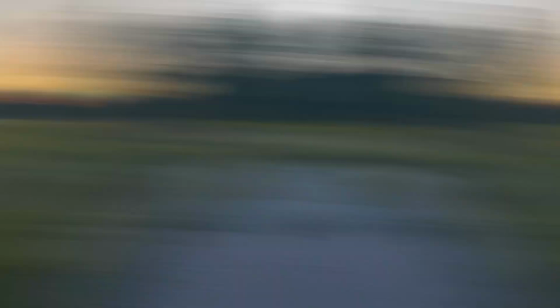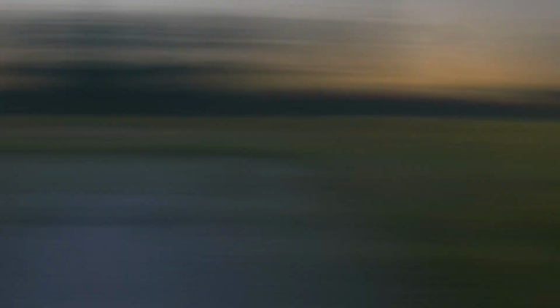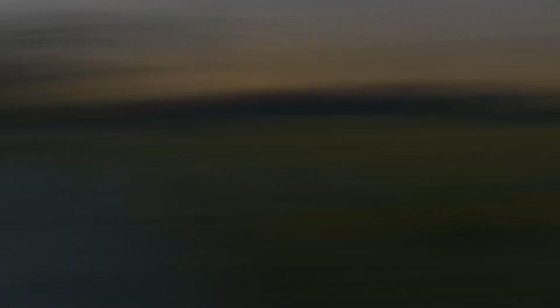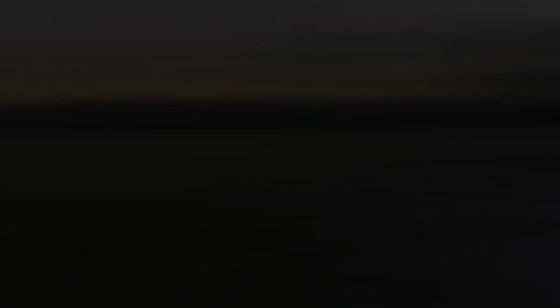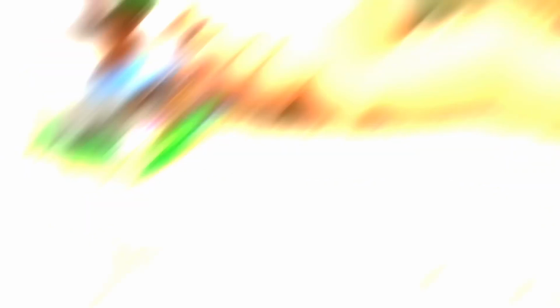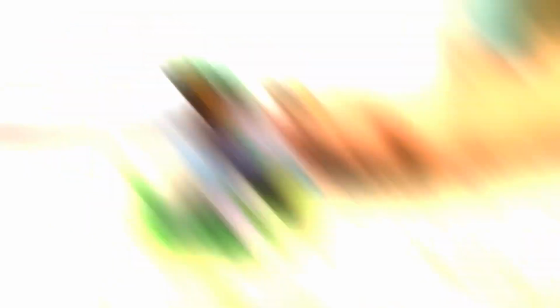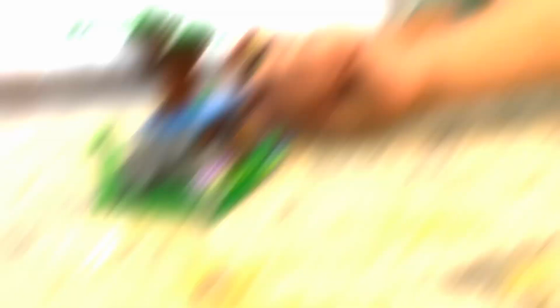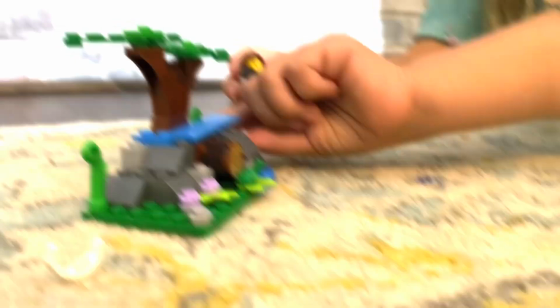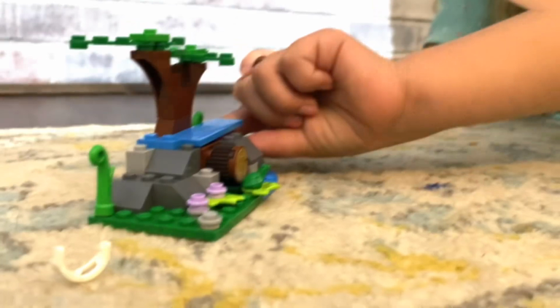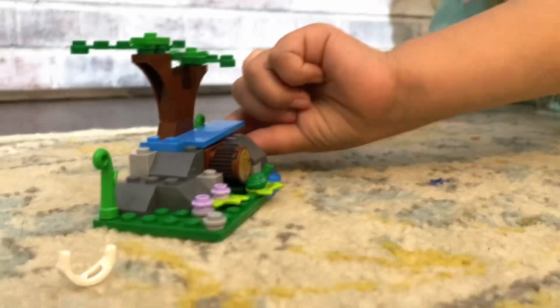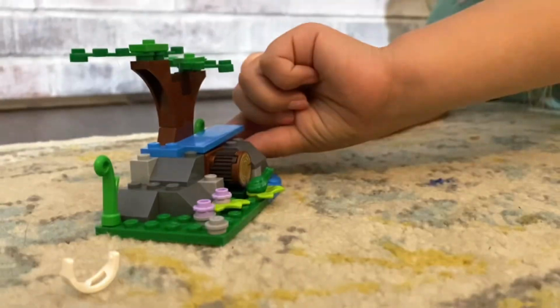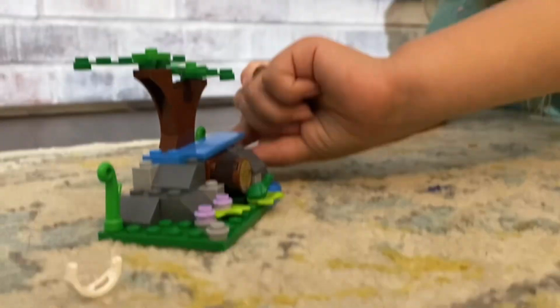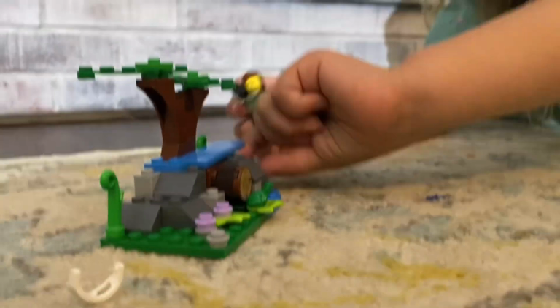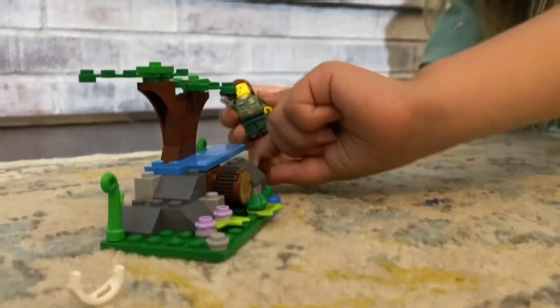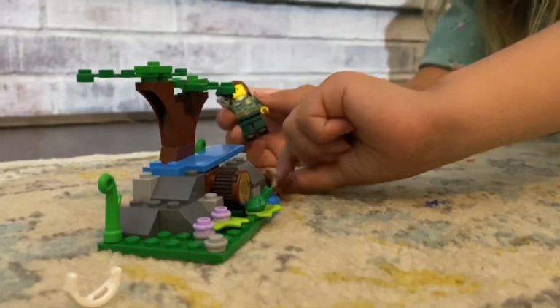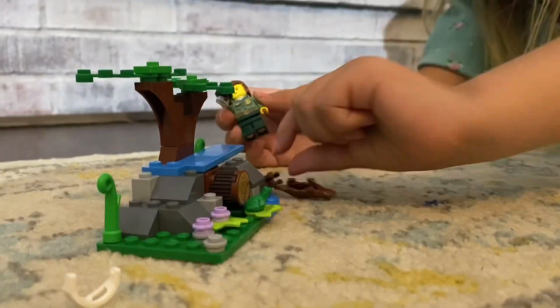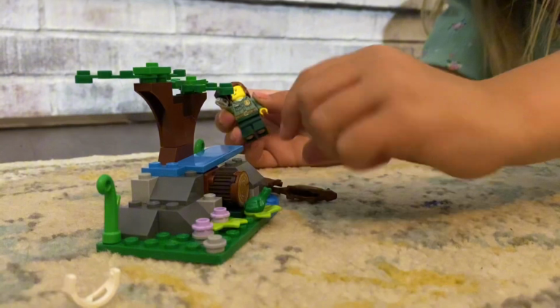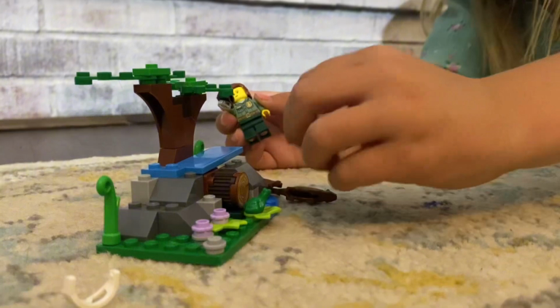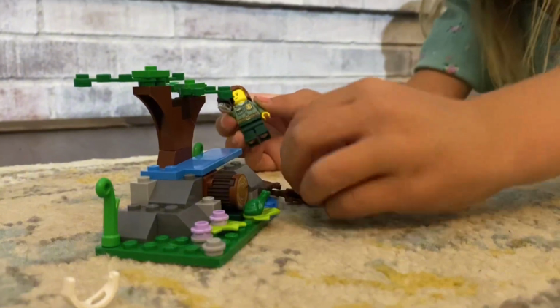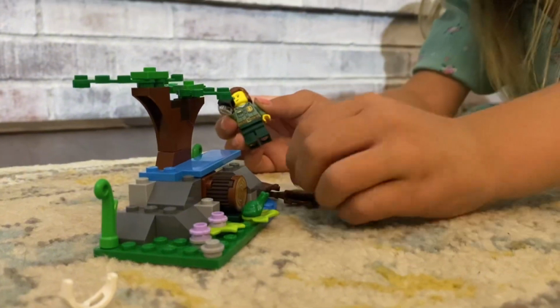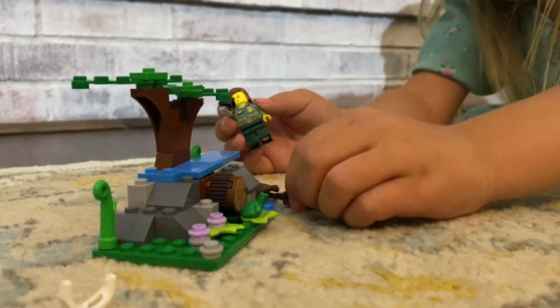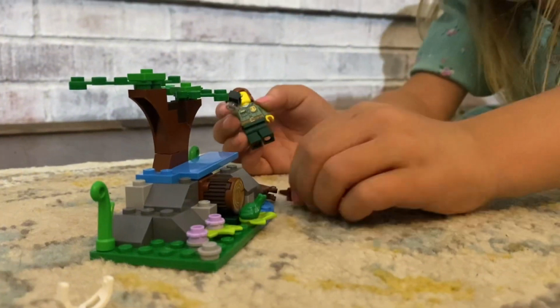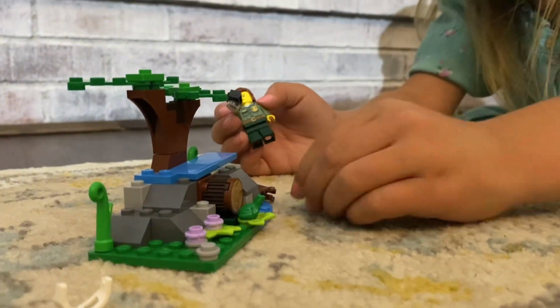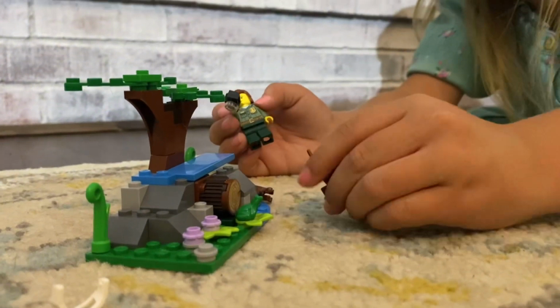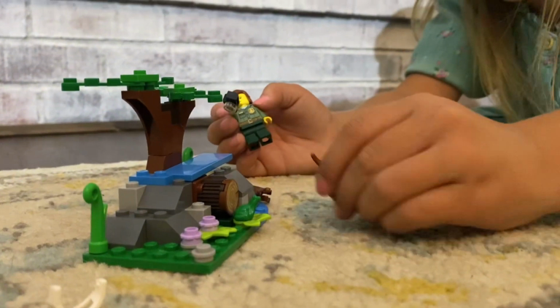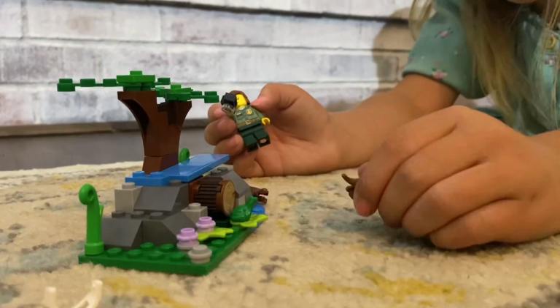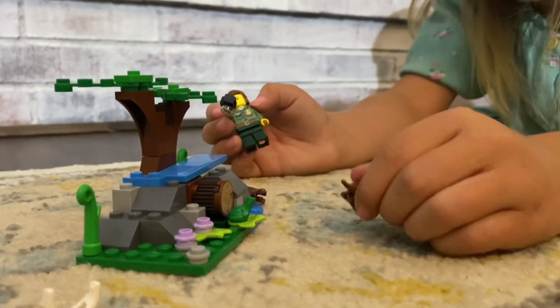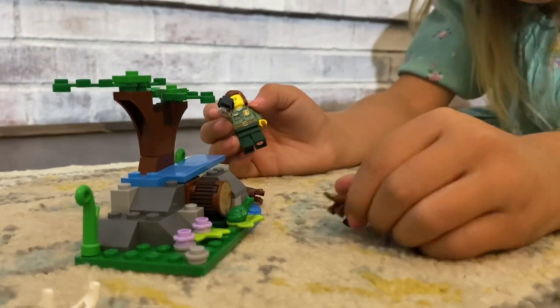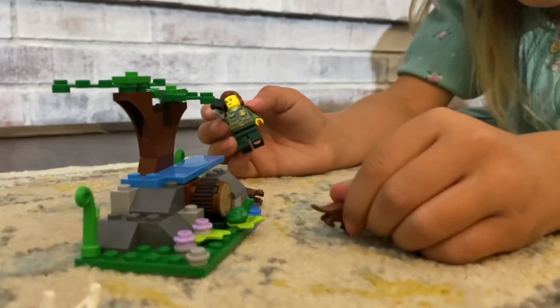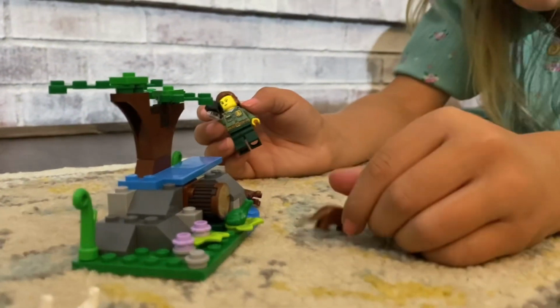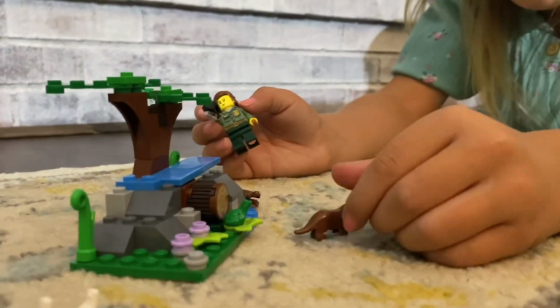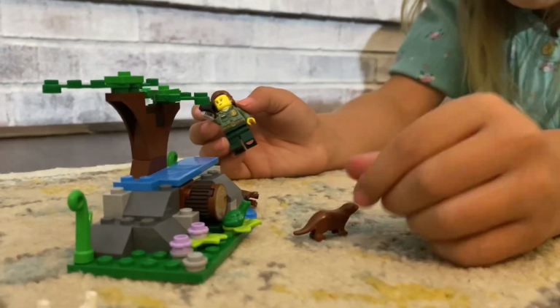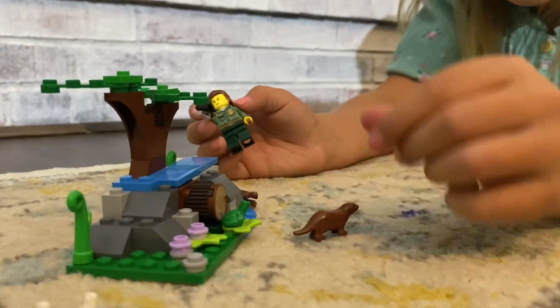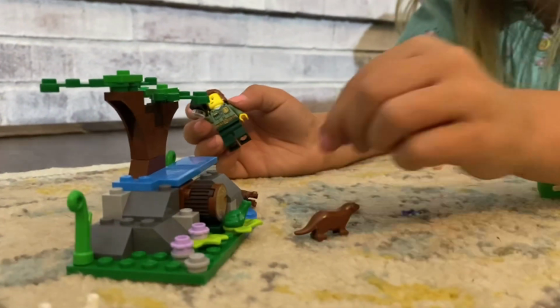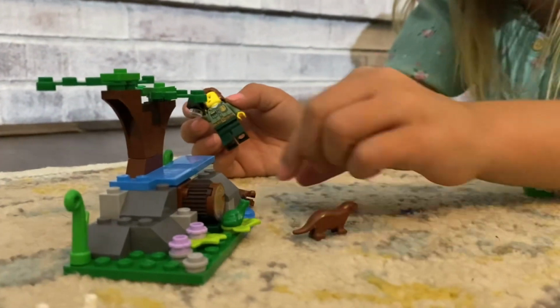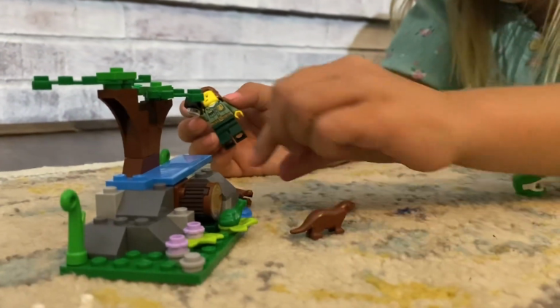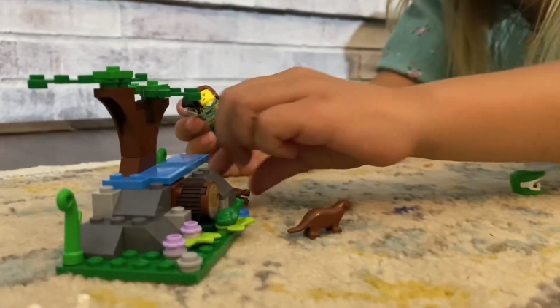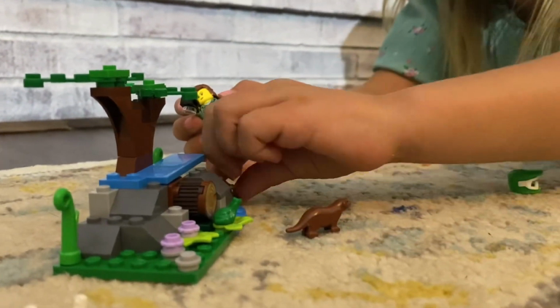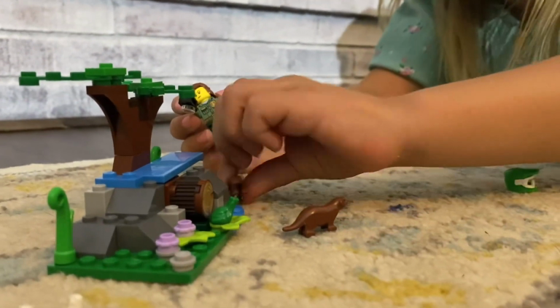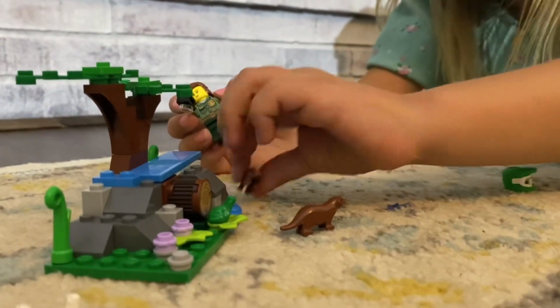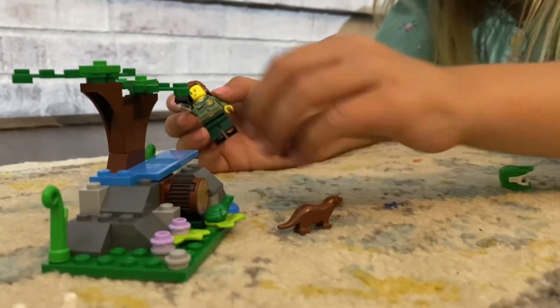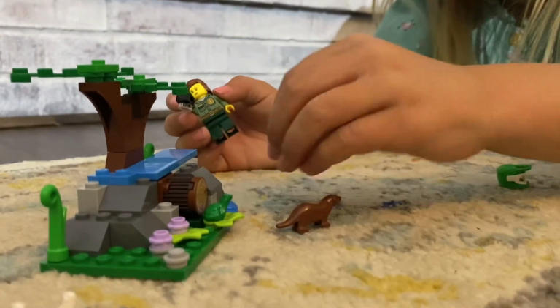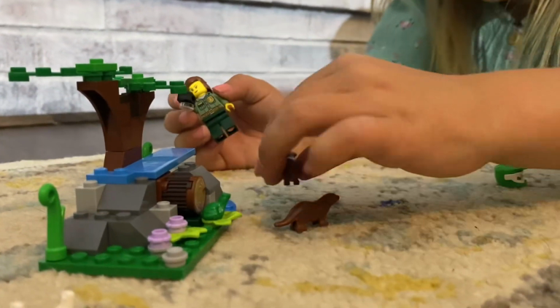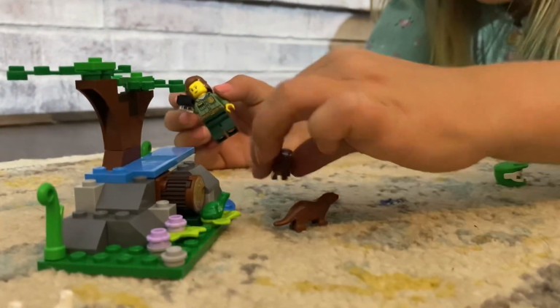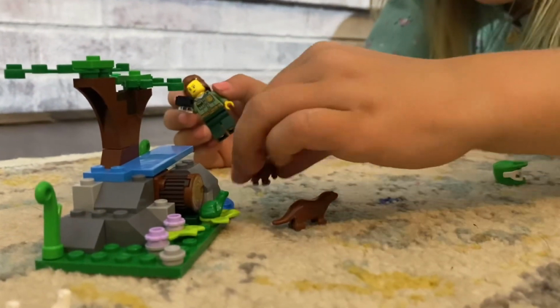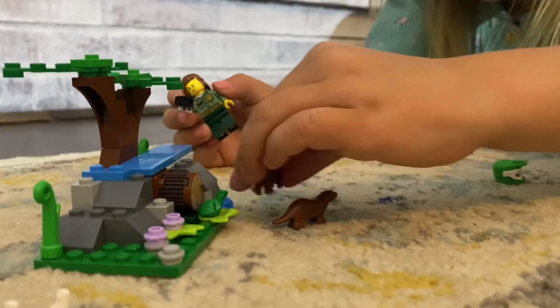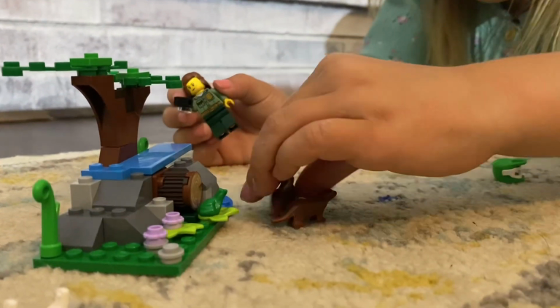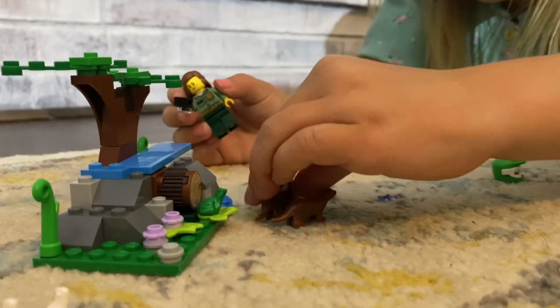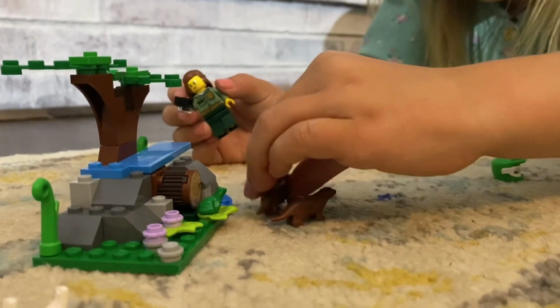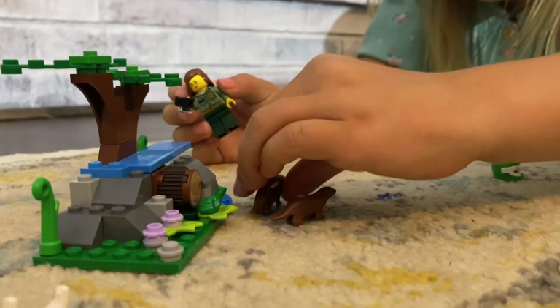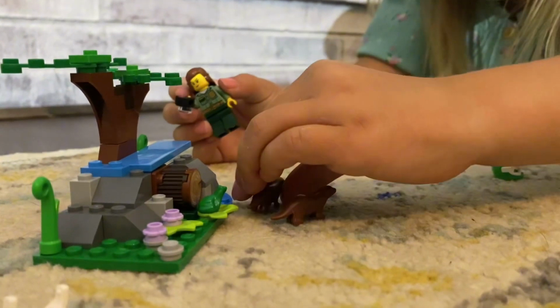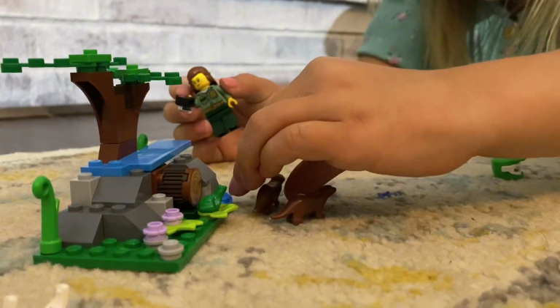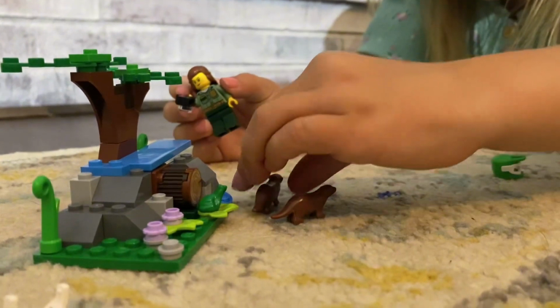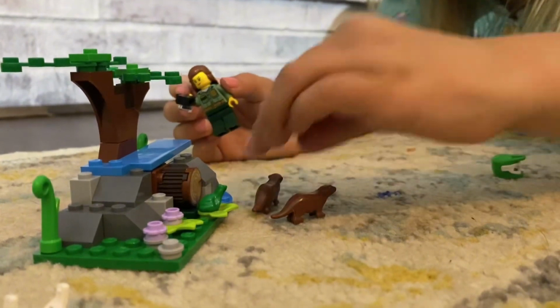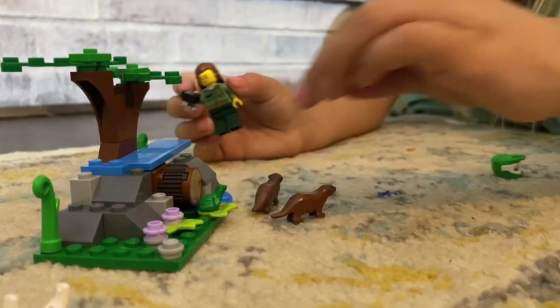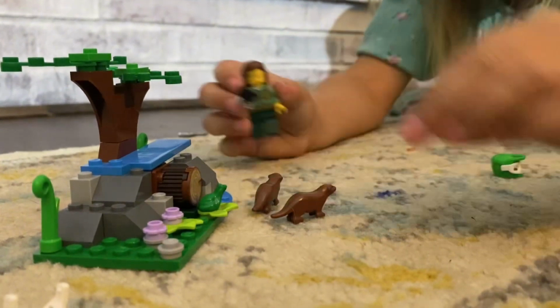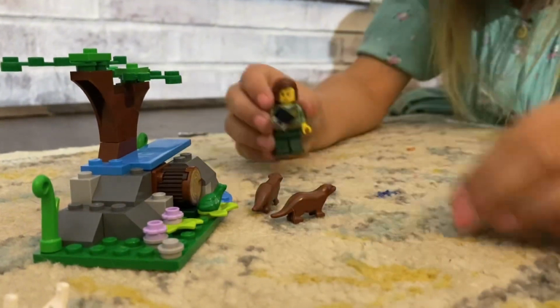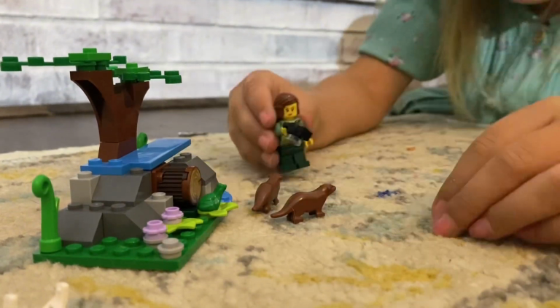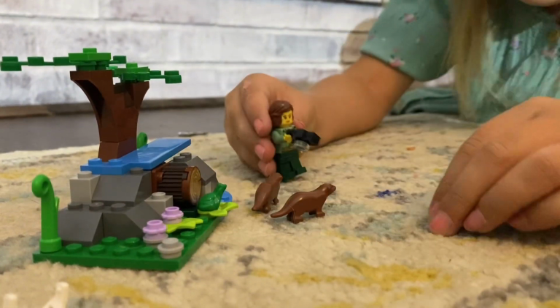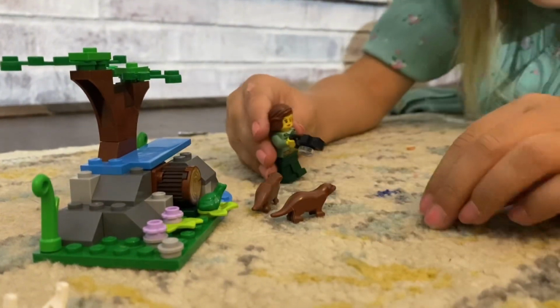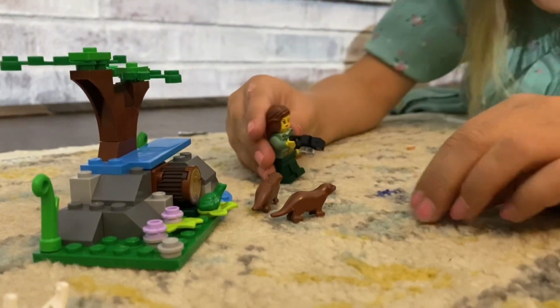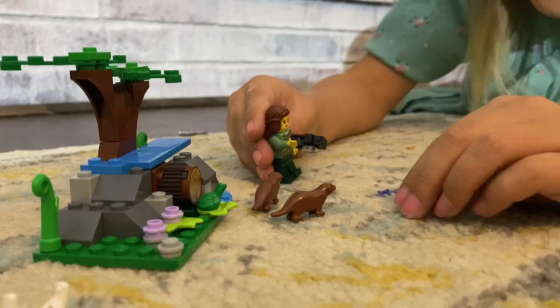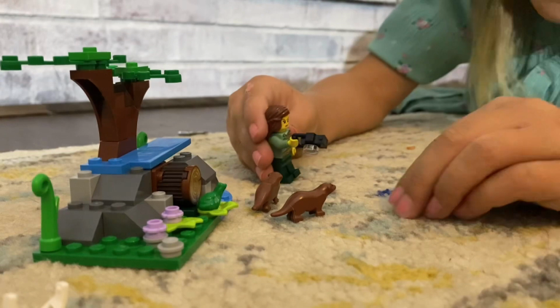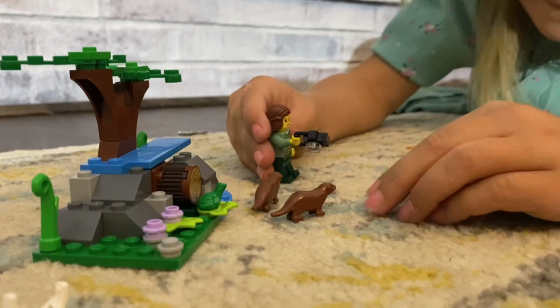They're coming out of the home, so it's the perfect time to take a picture.